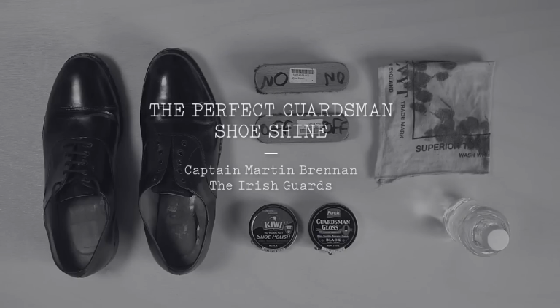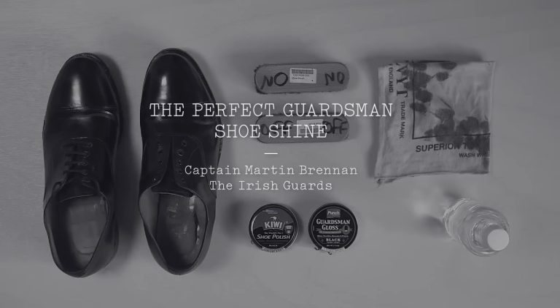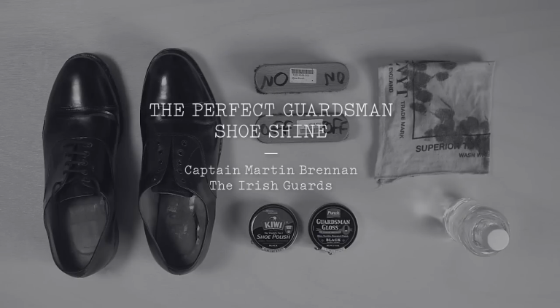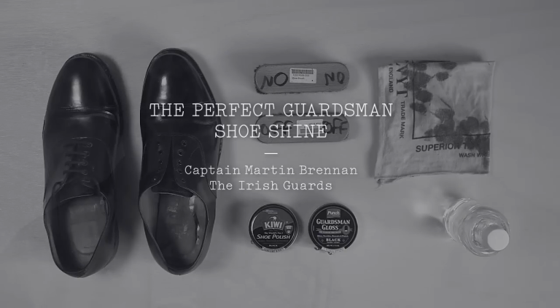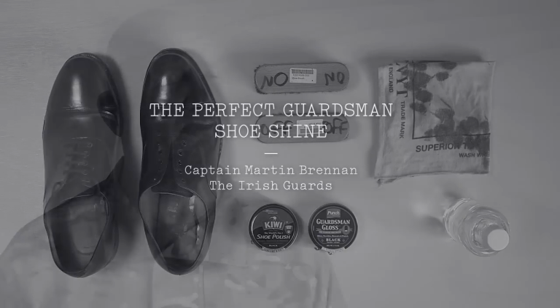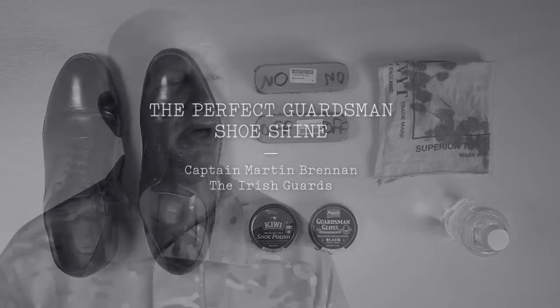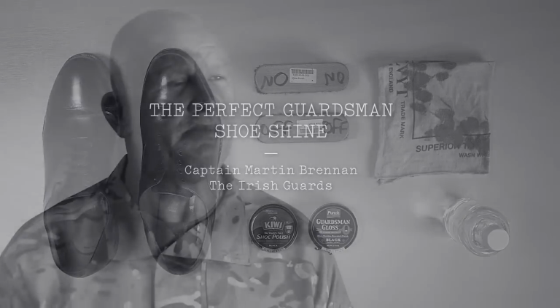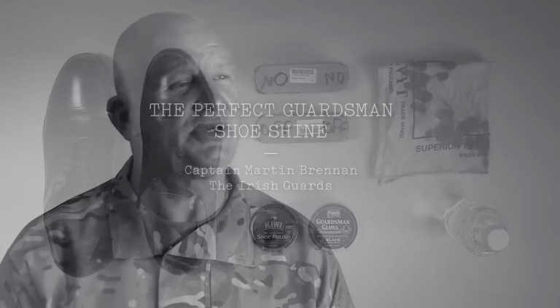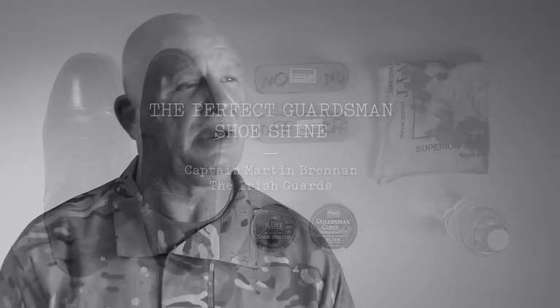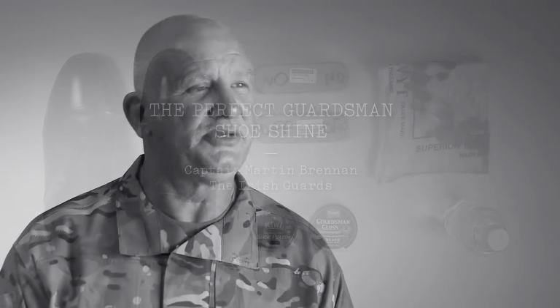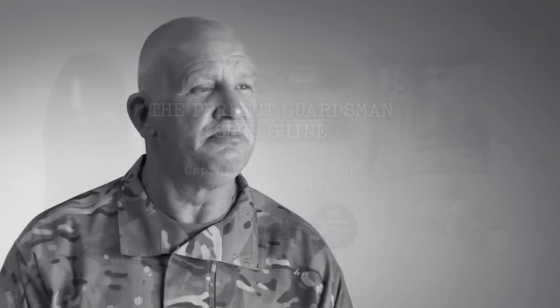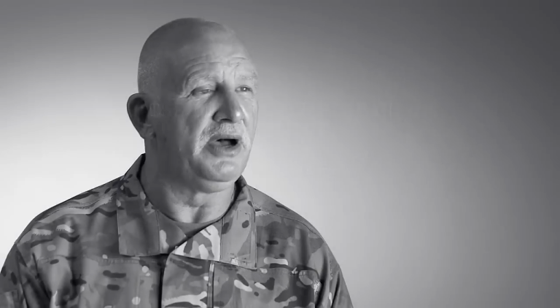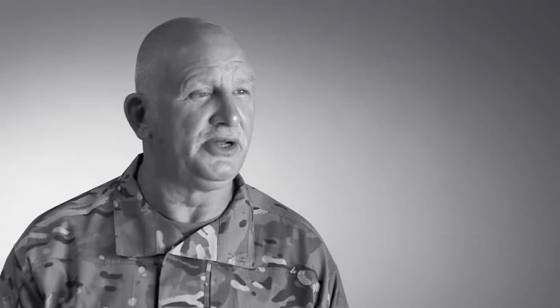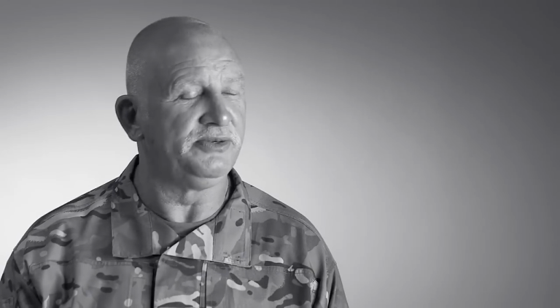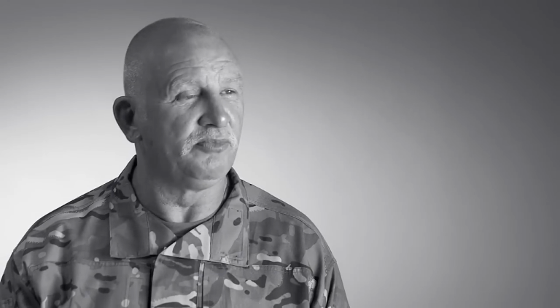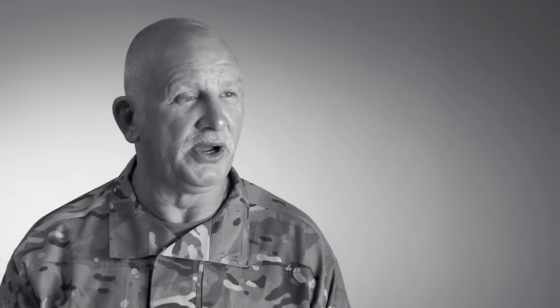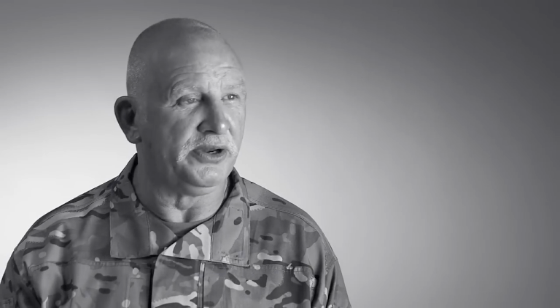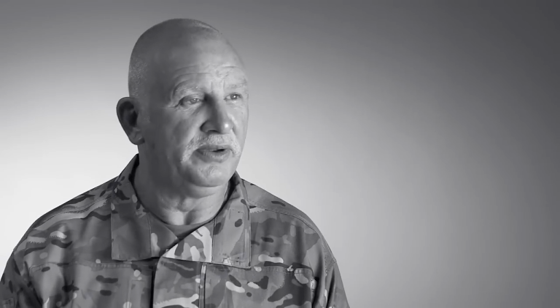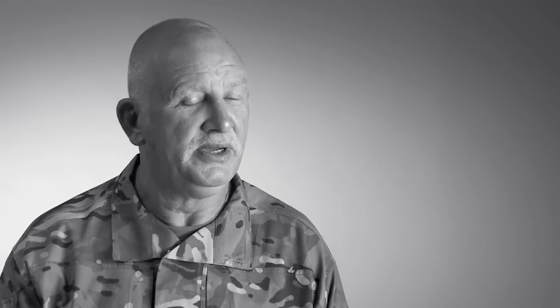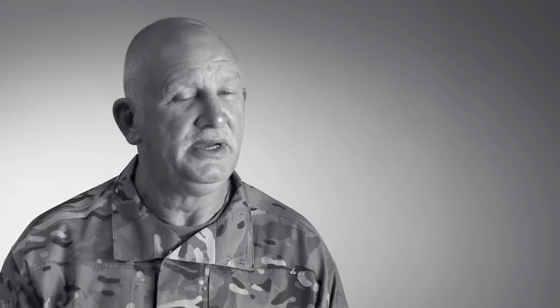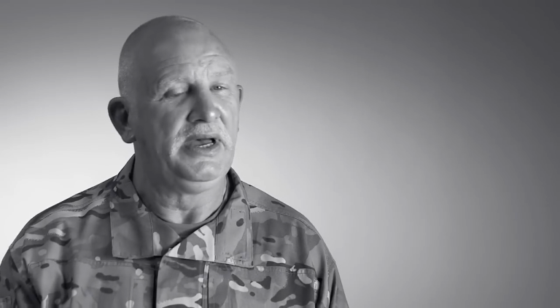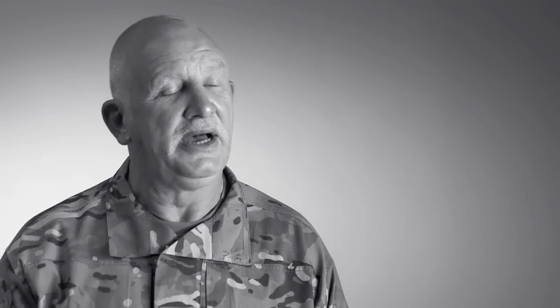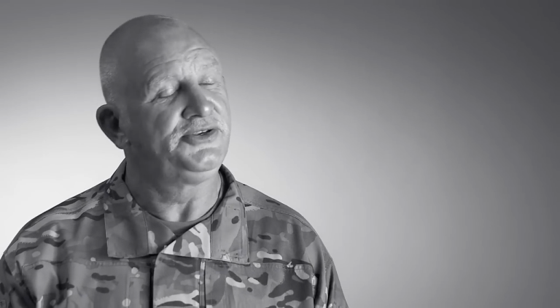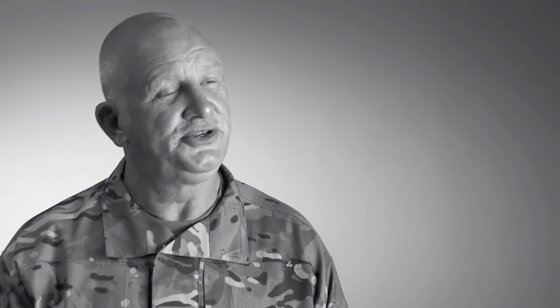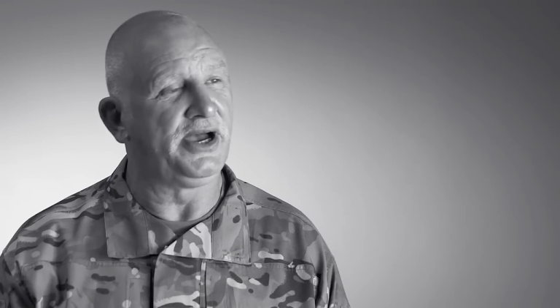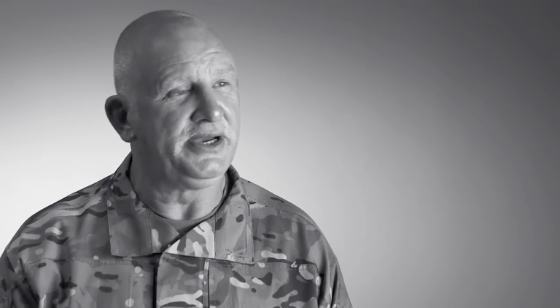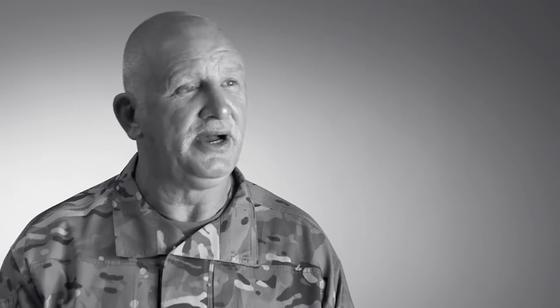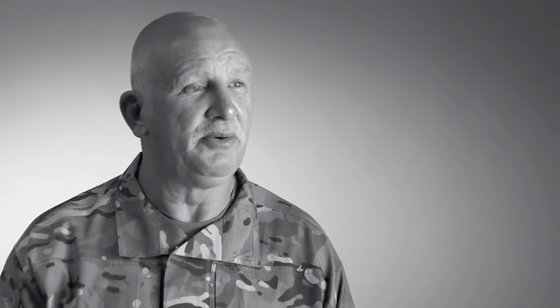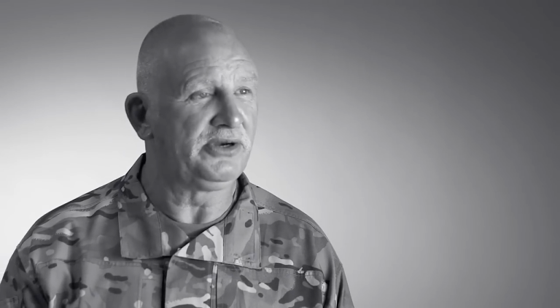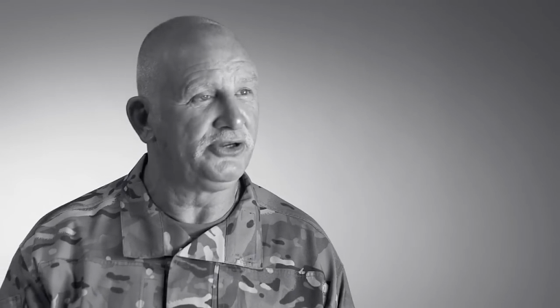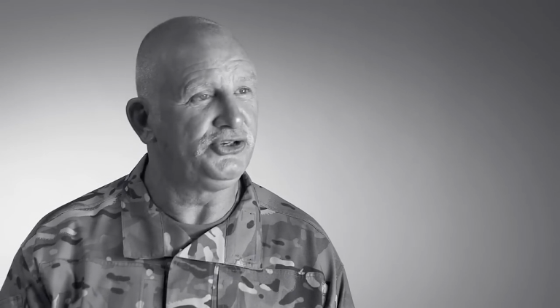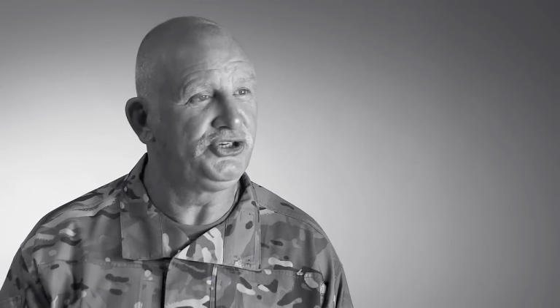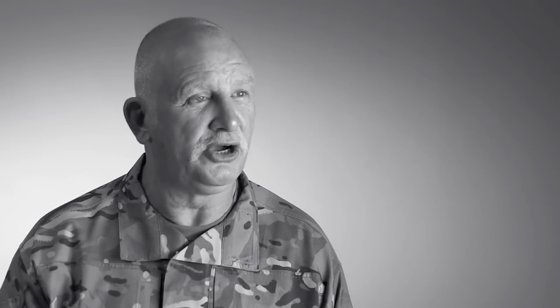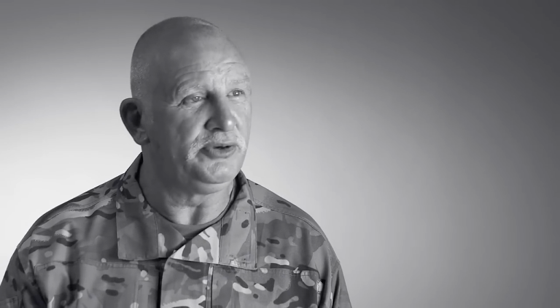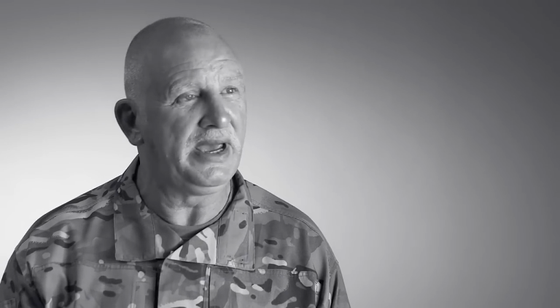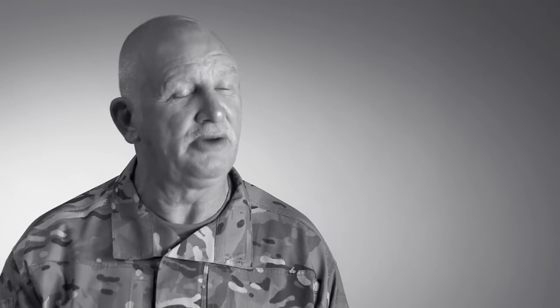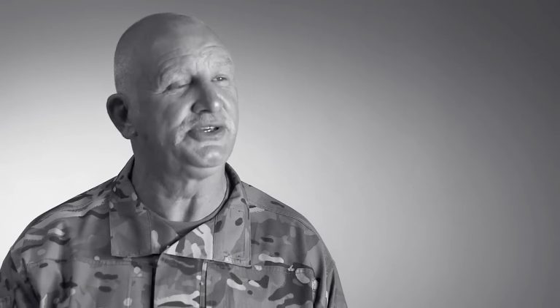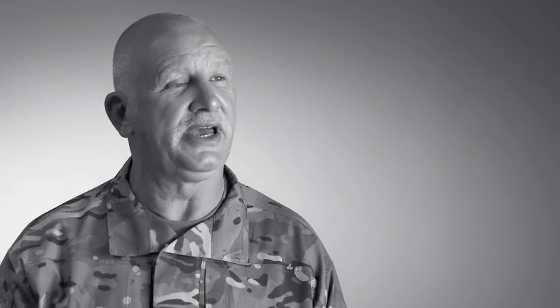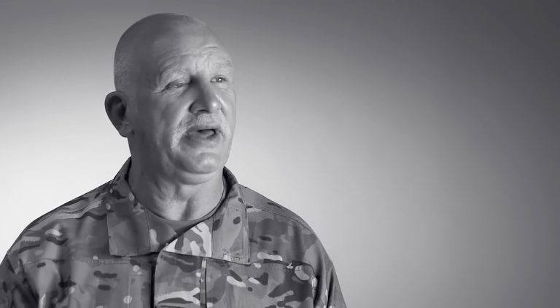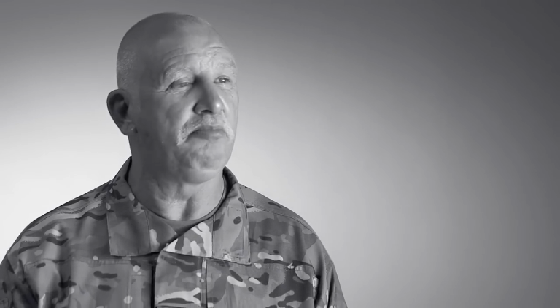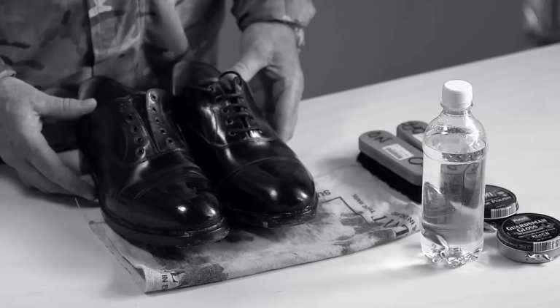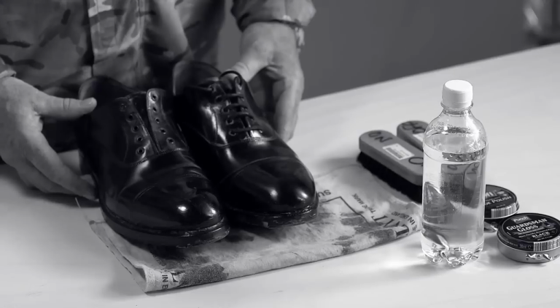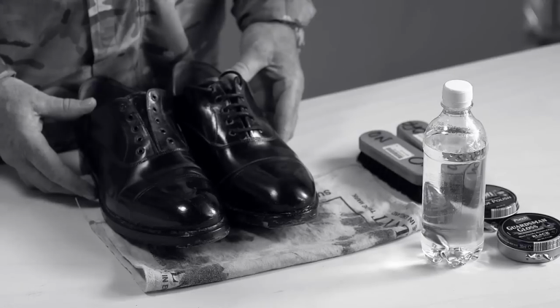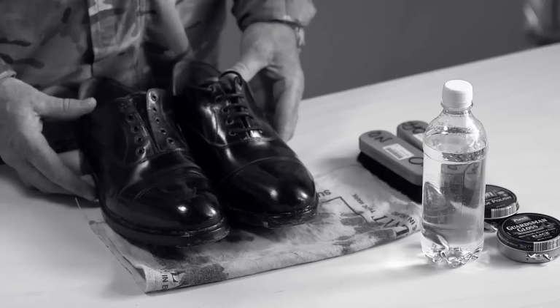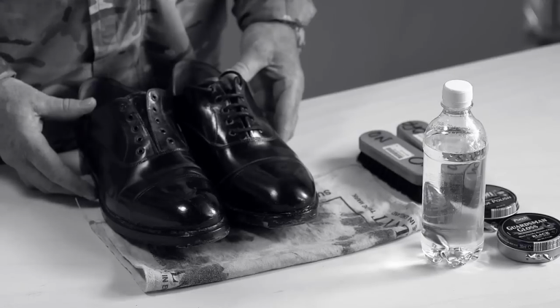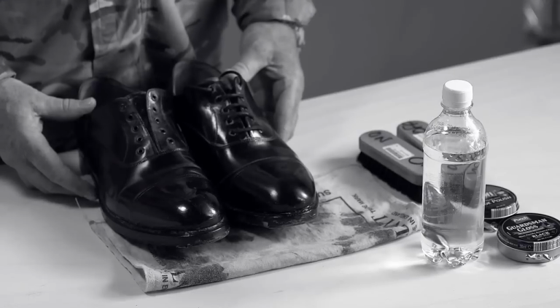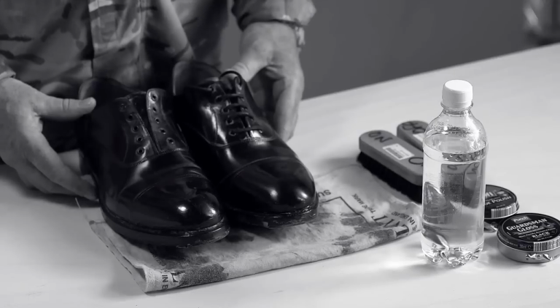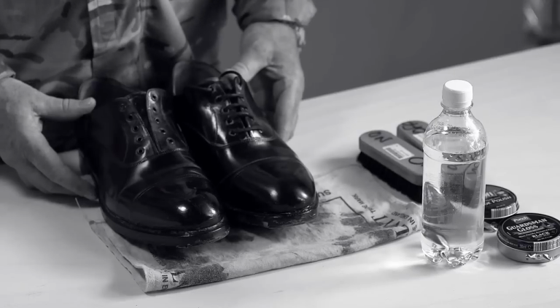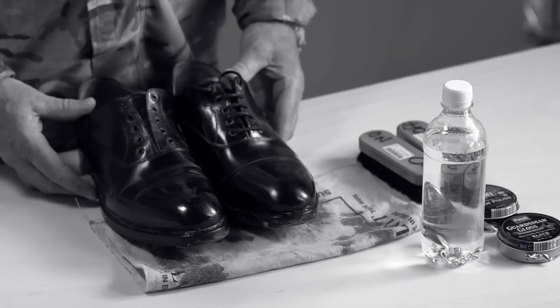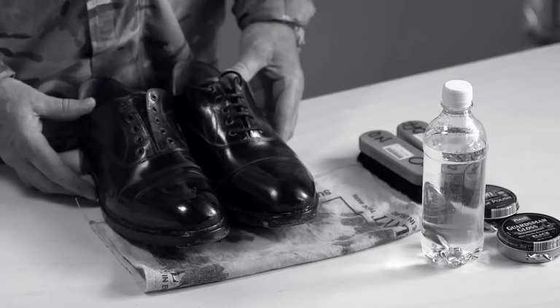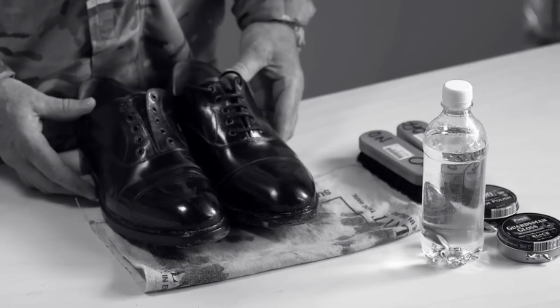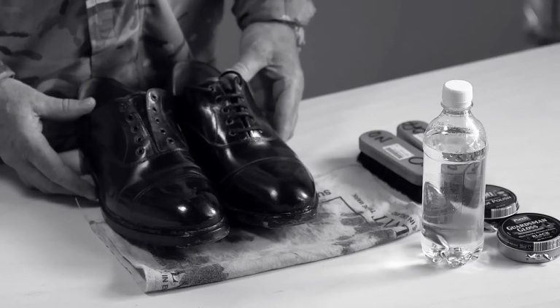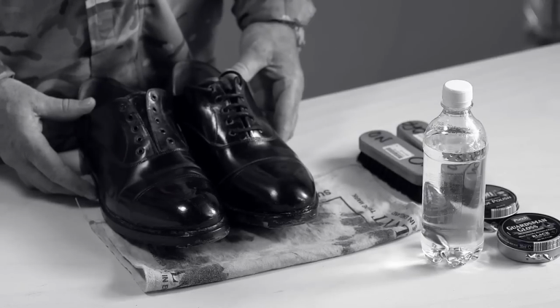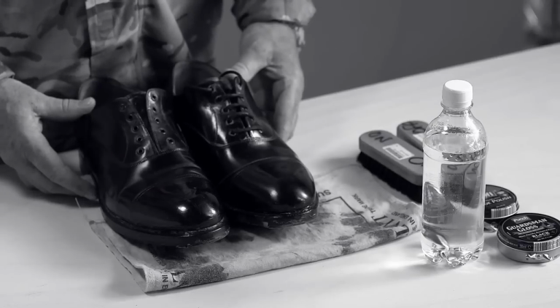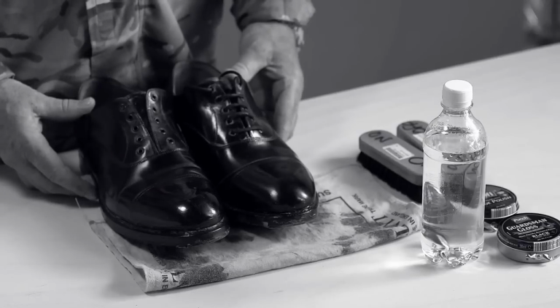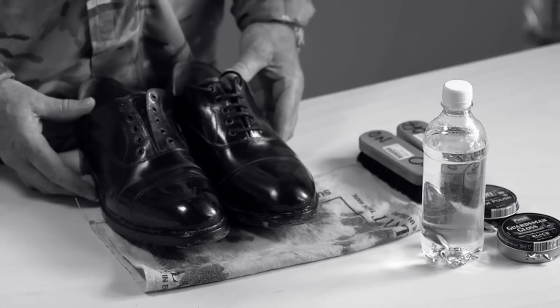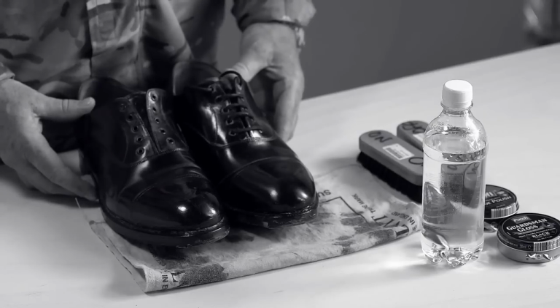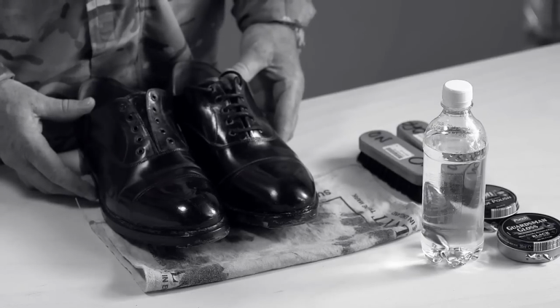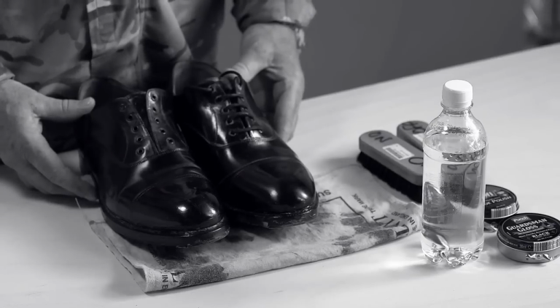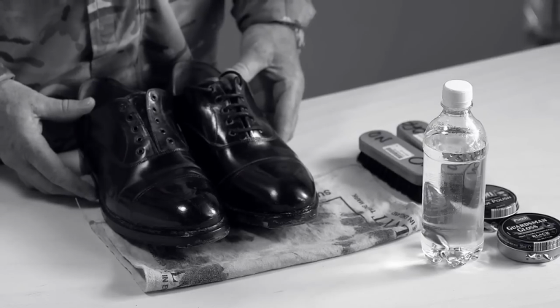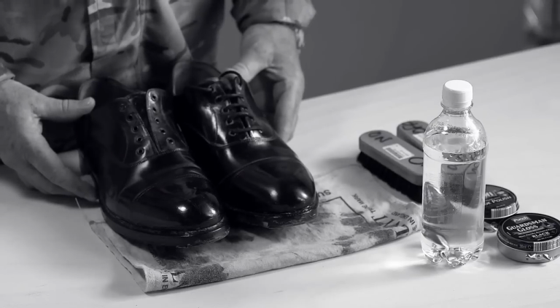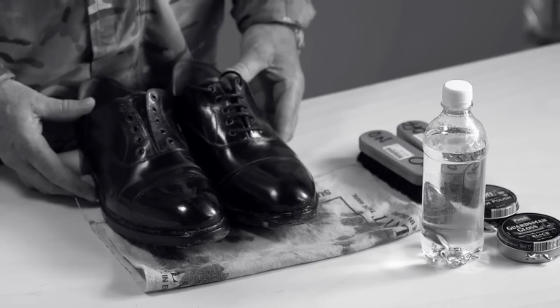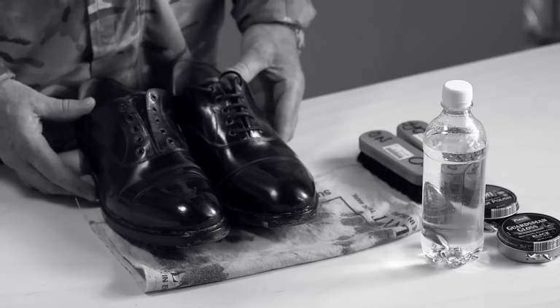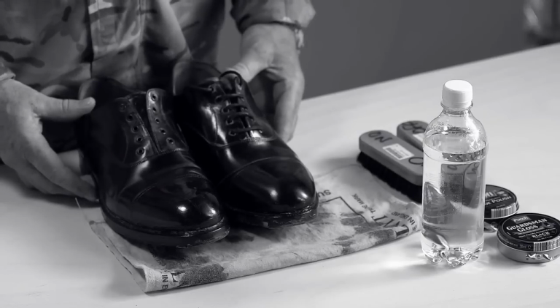Hello, my name is Captain Martin Brennan and today I would like to show you how to get that perfect guardsman shine on a pair of shoes.